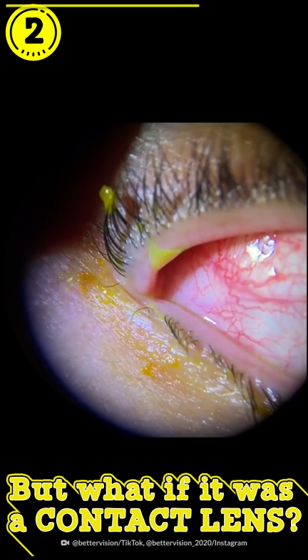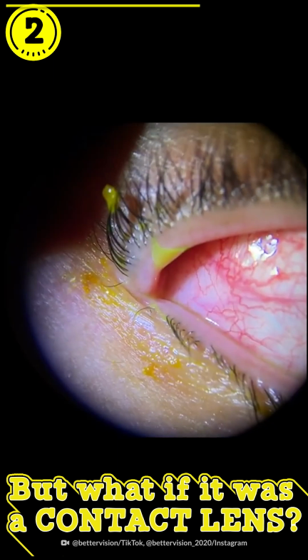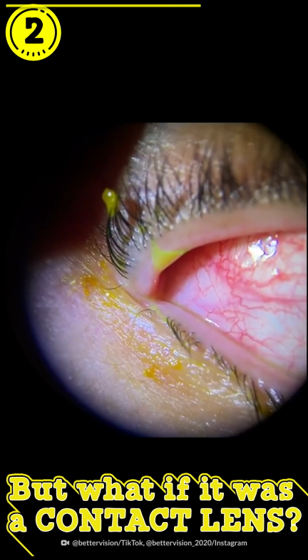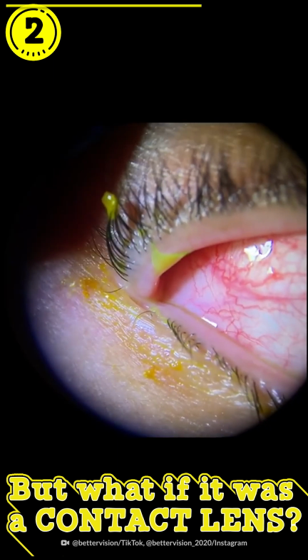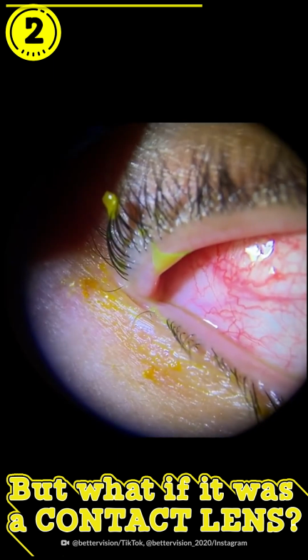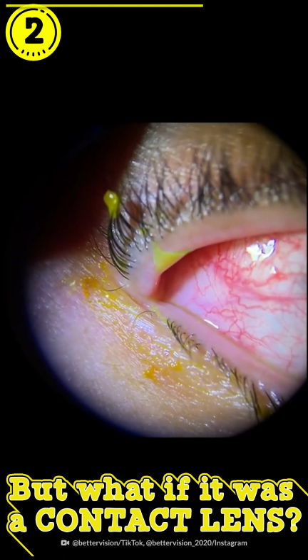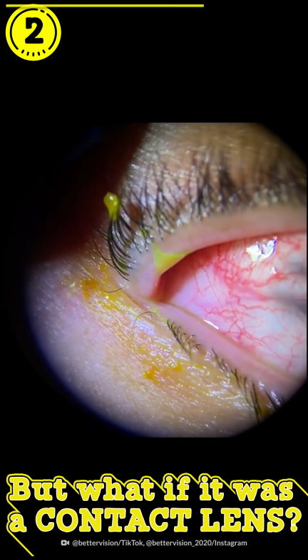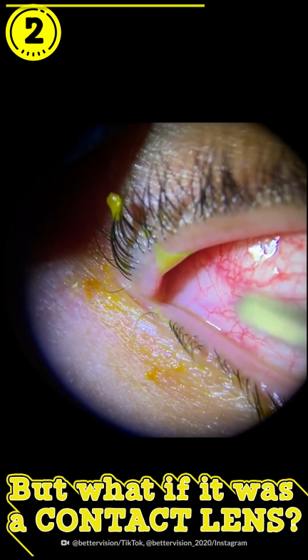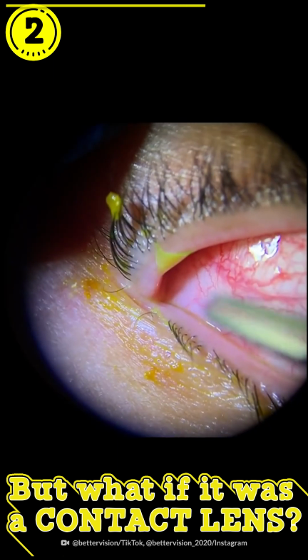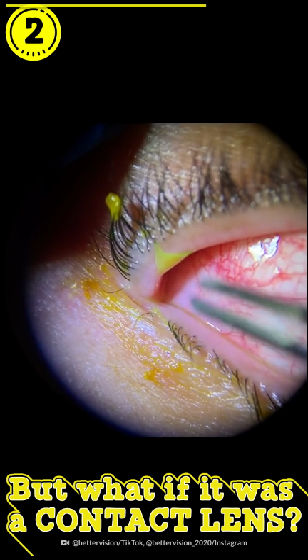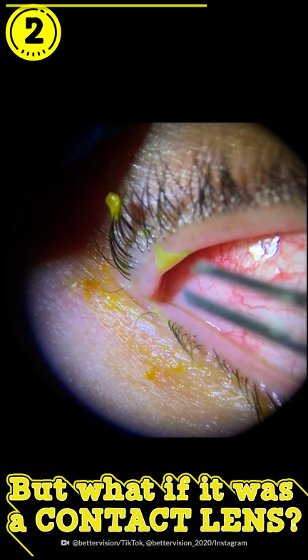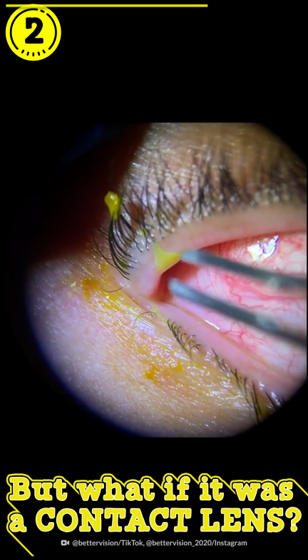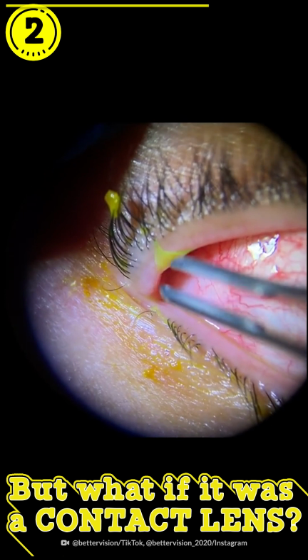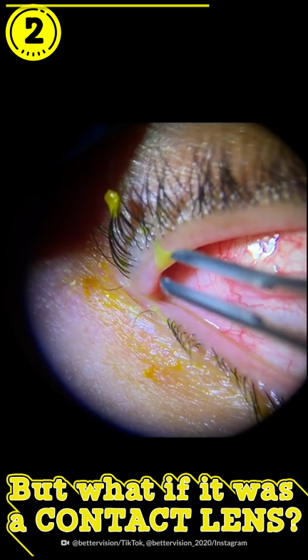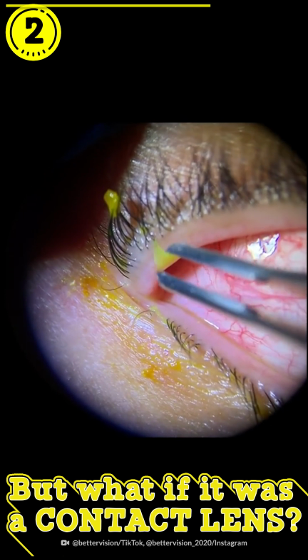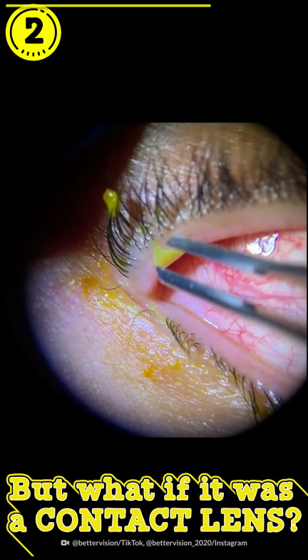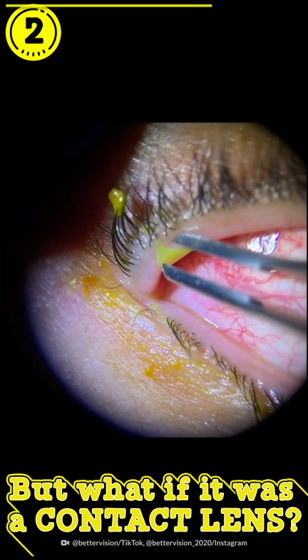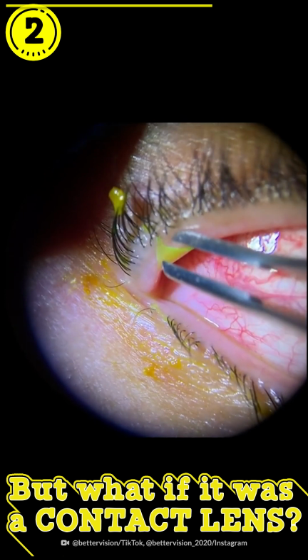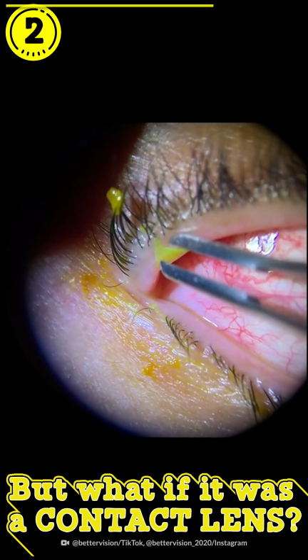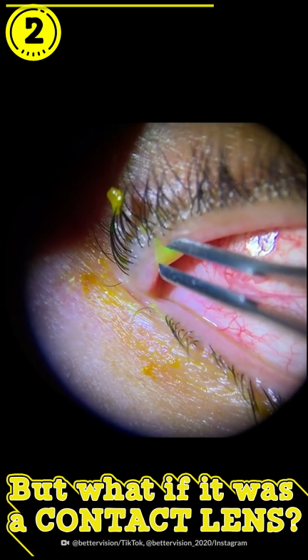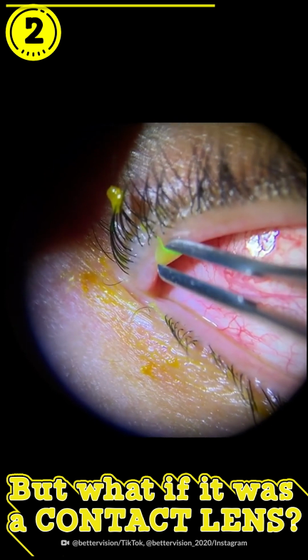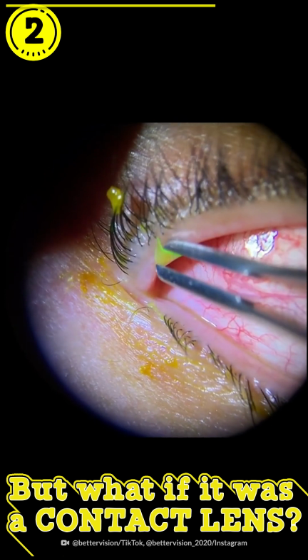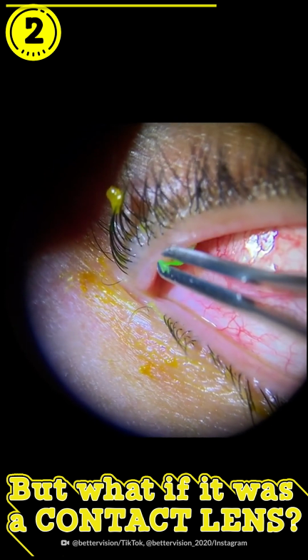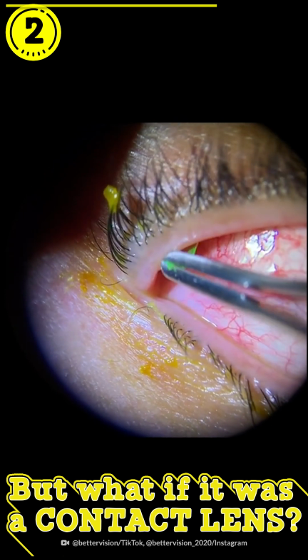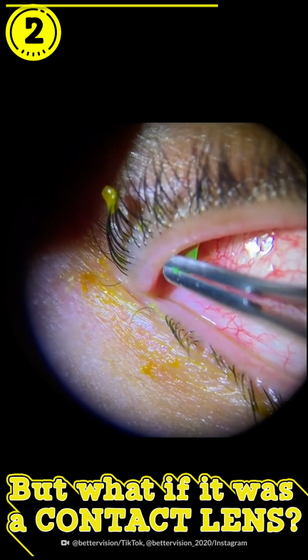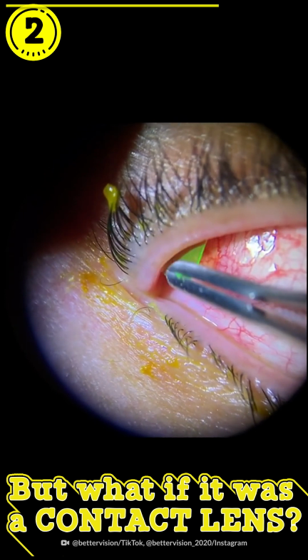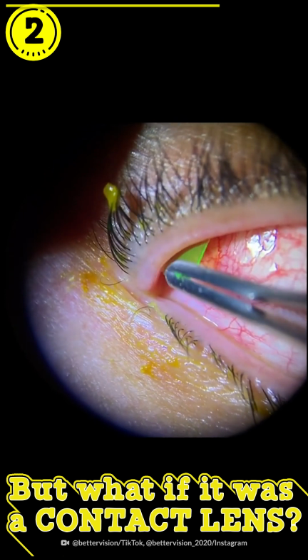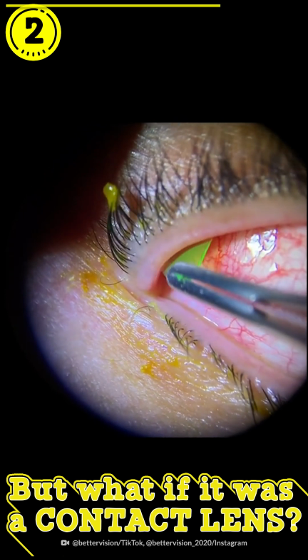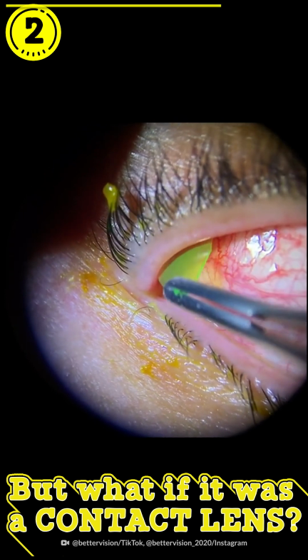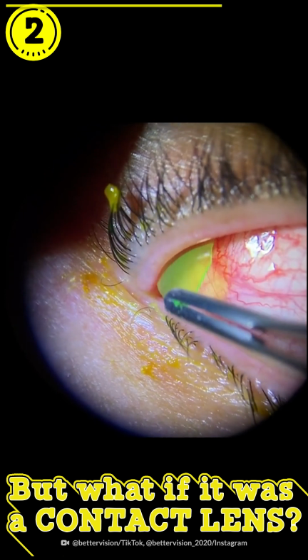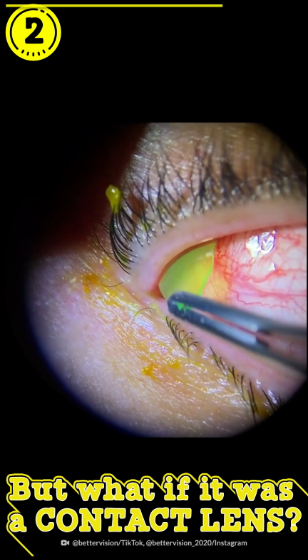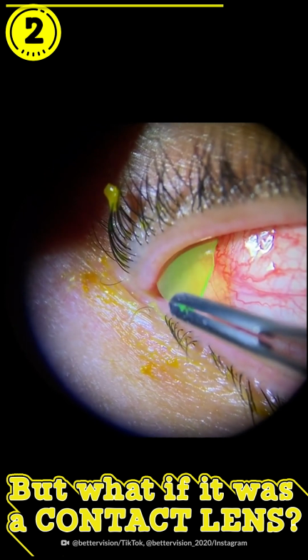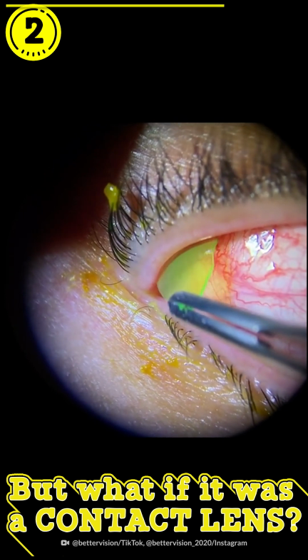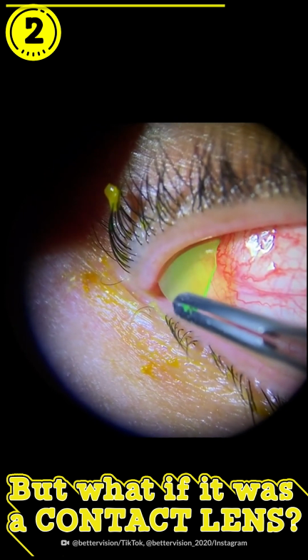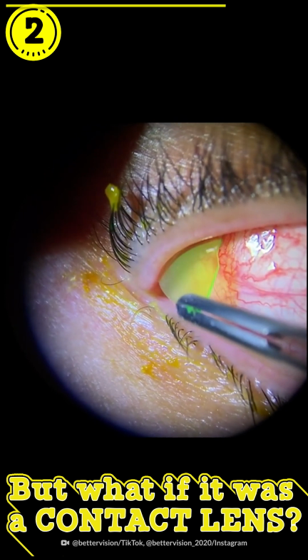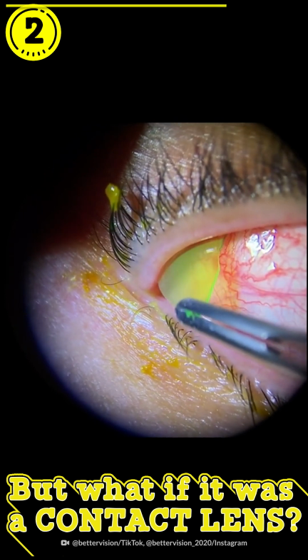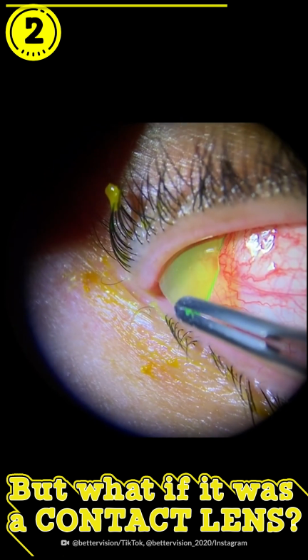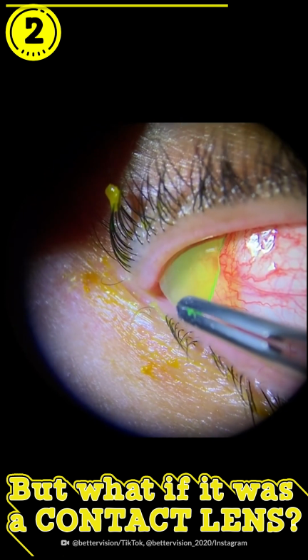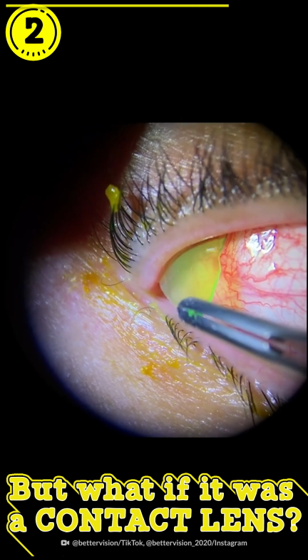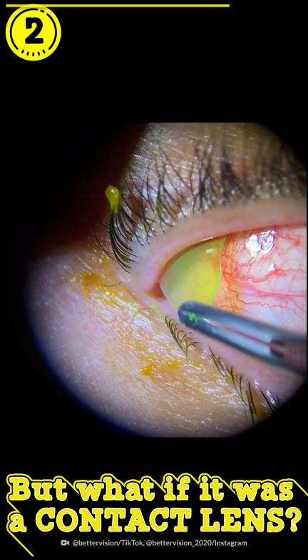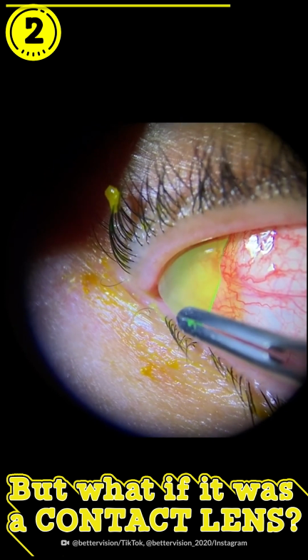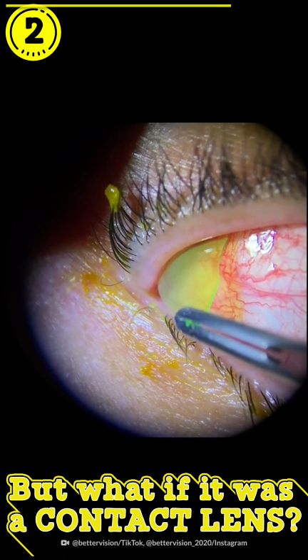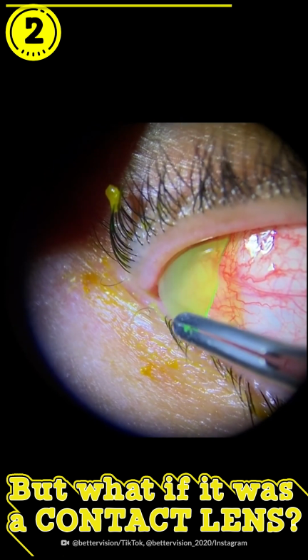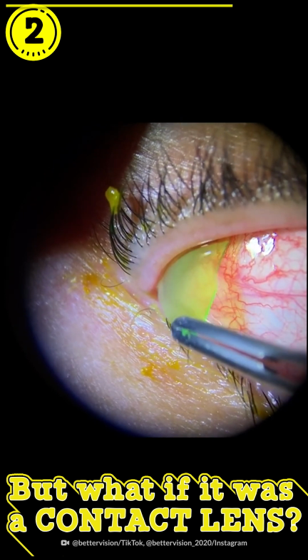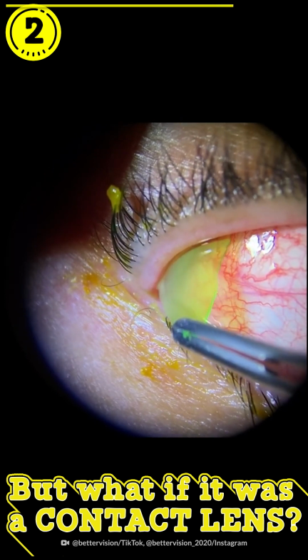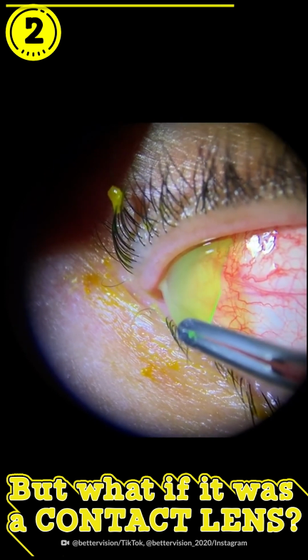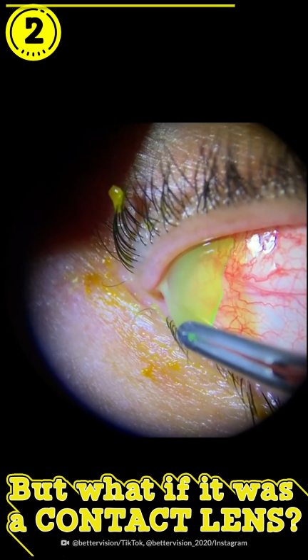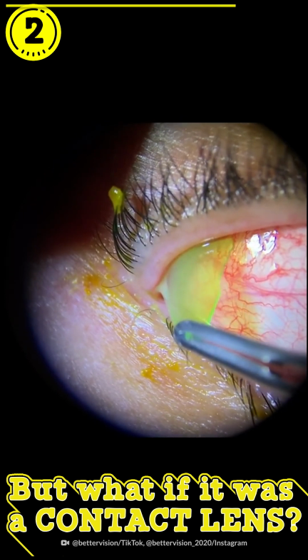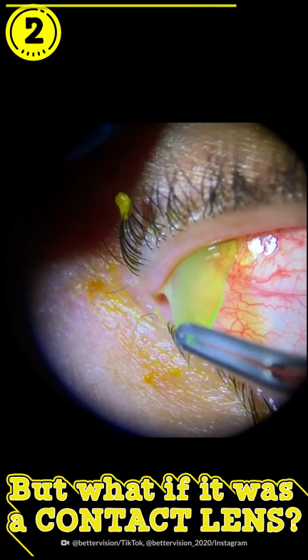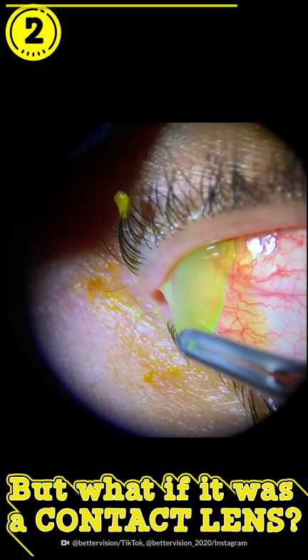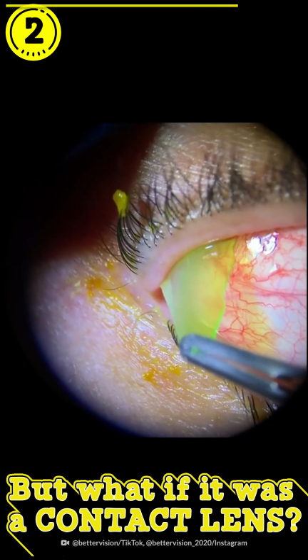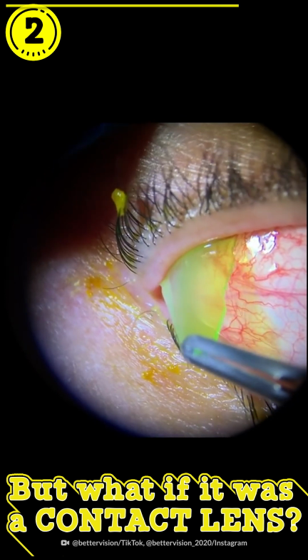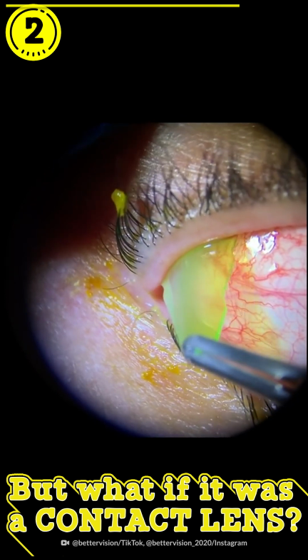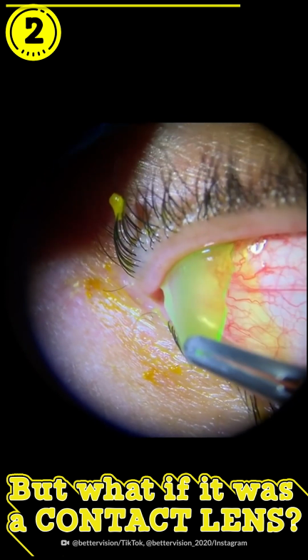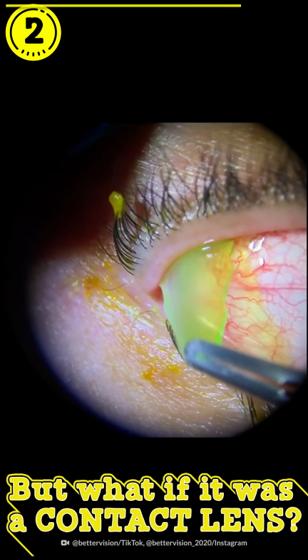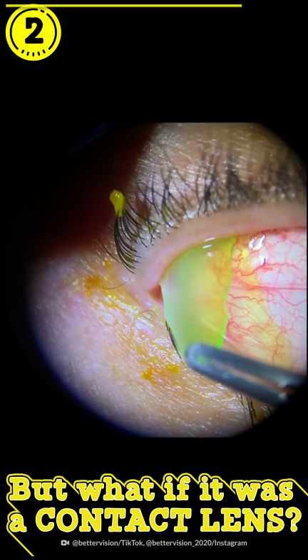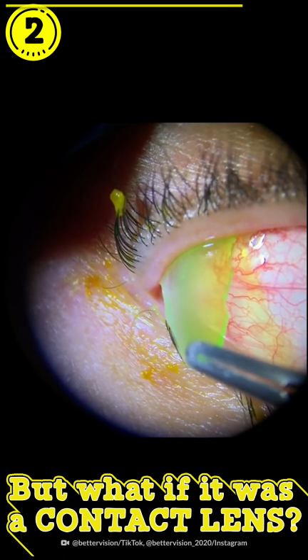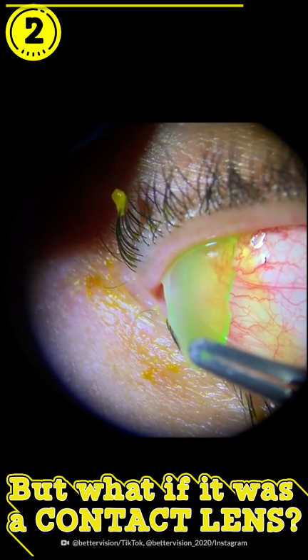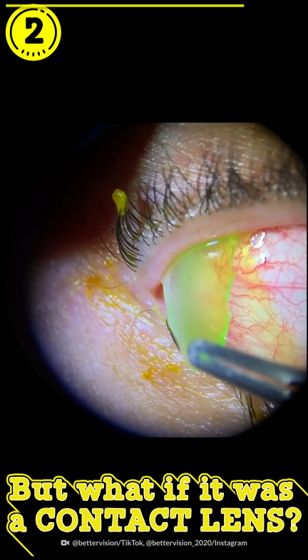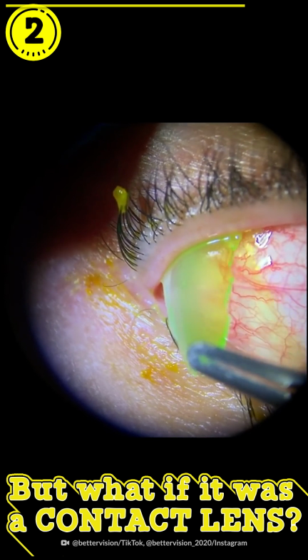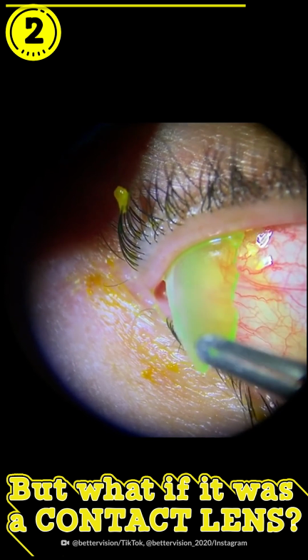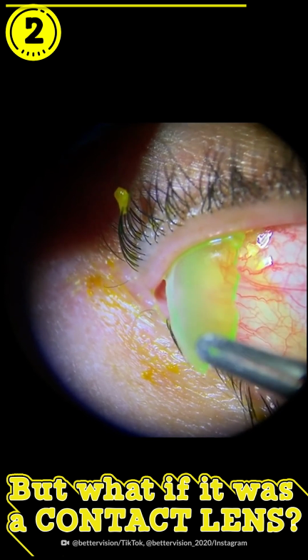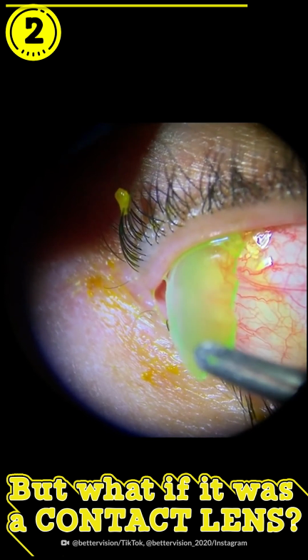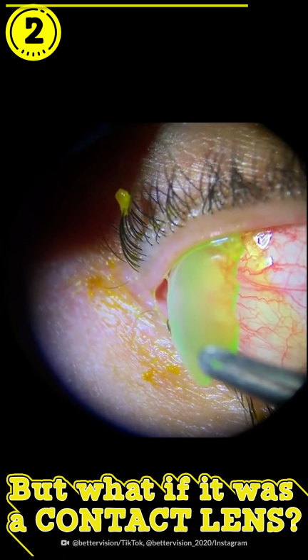But in some cases, contact lenses can tear and part of the contact lens can get stuck underneath the eyelid, just like this patient.